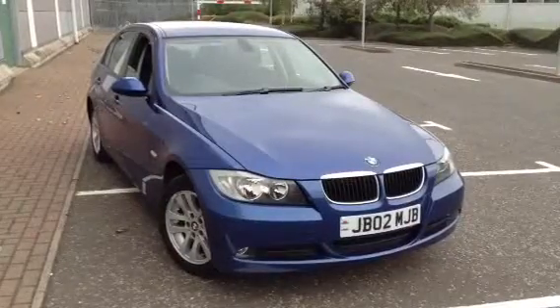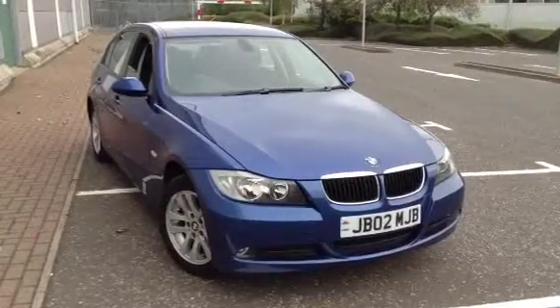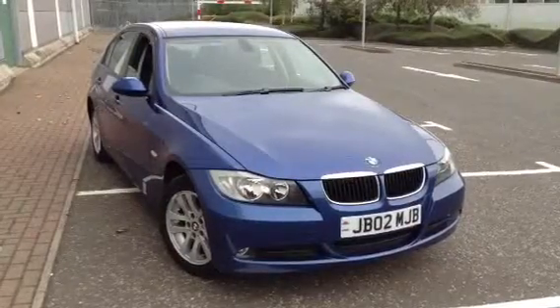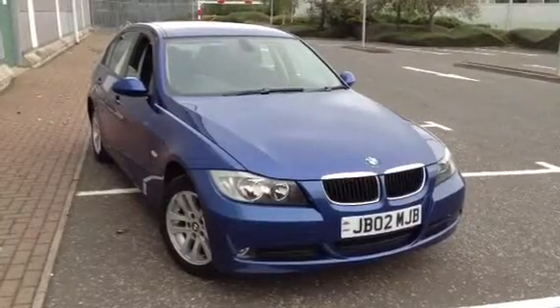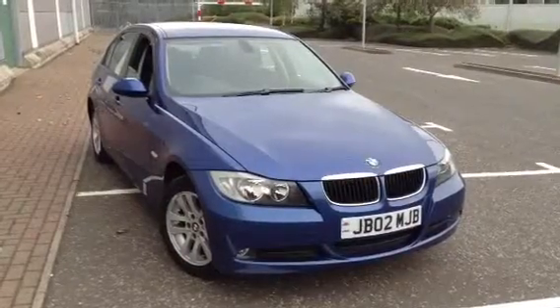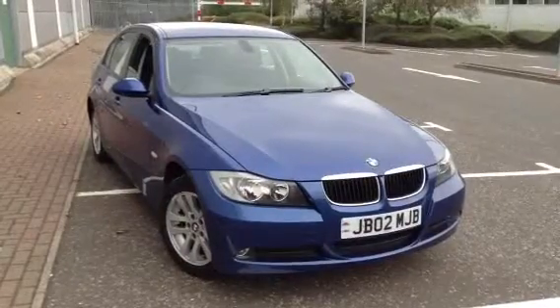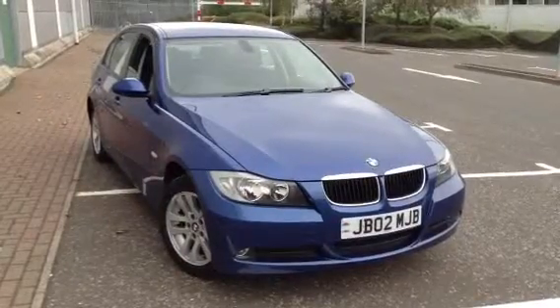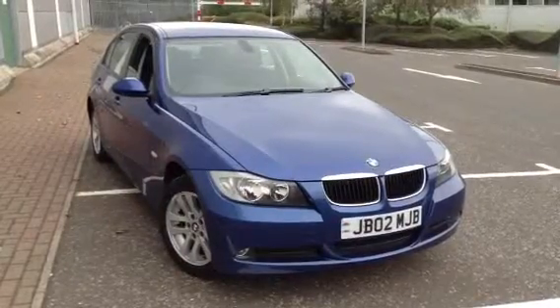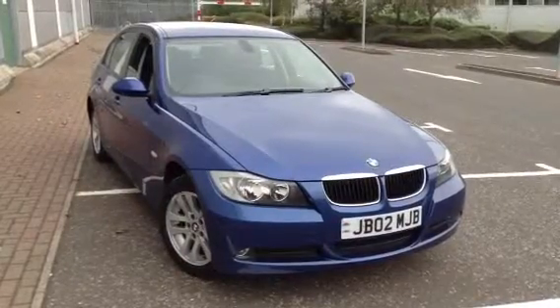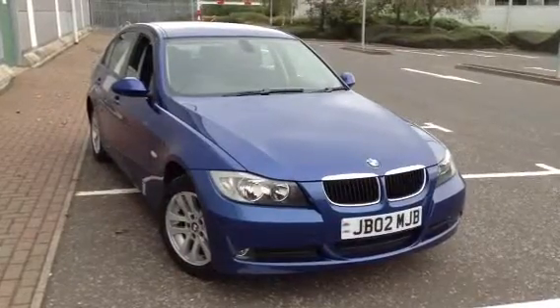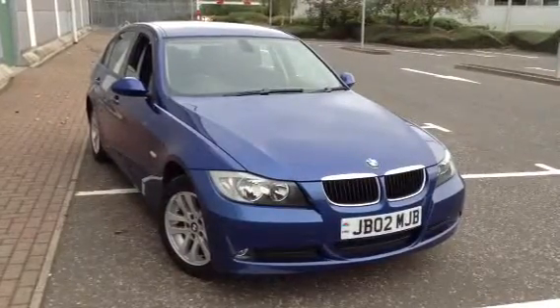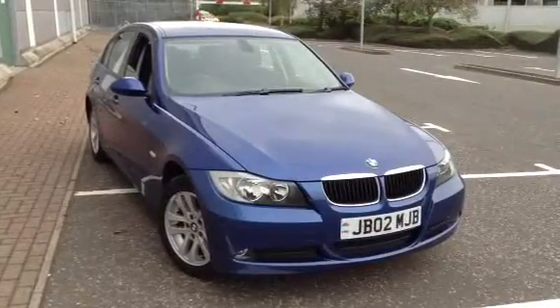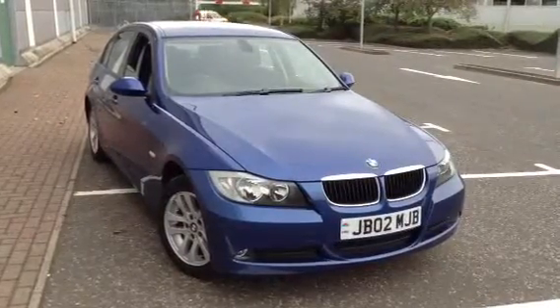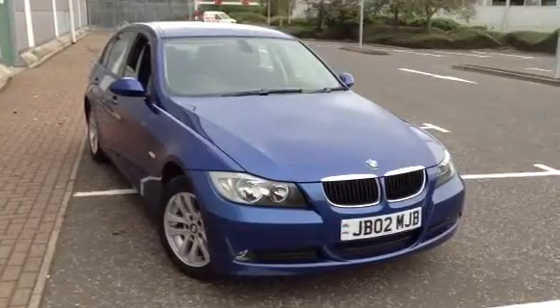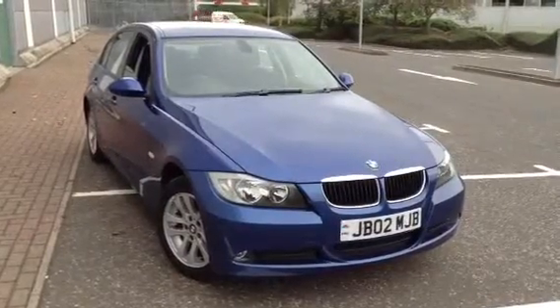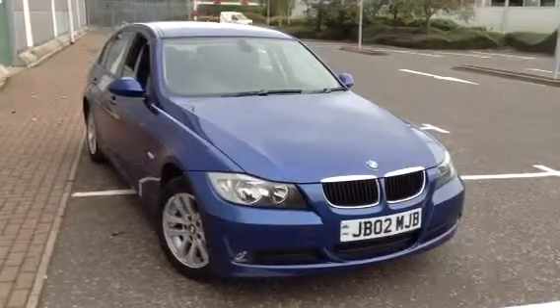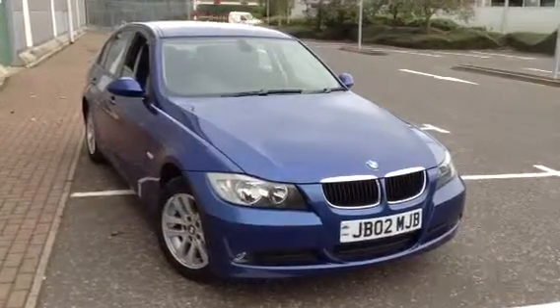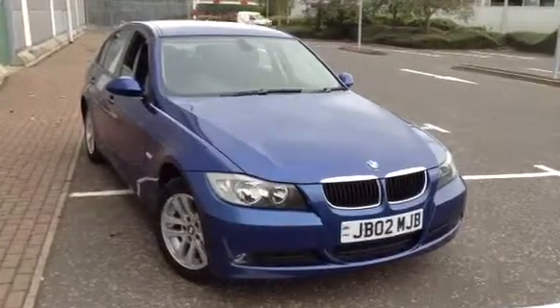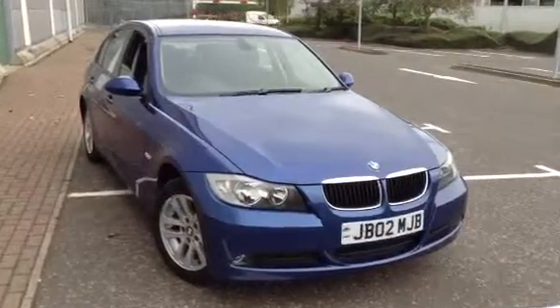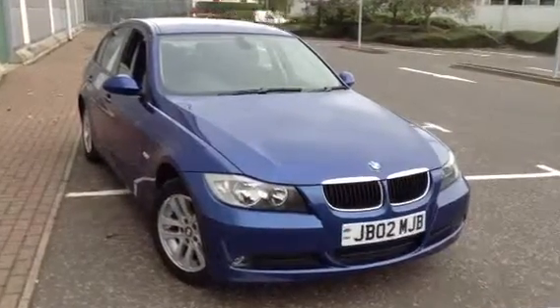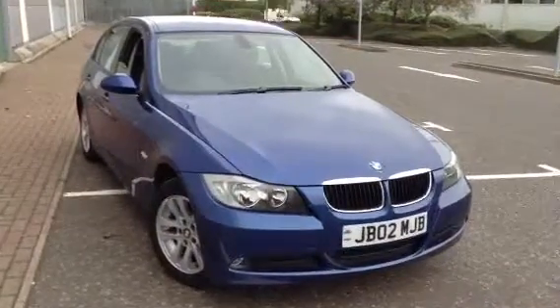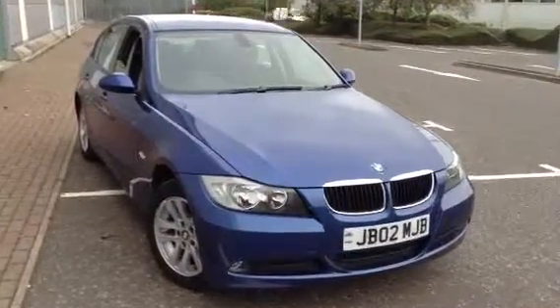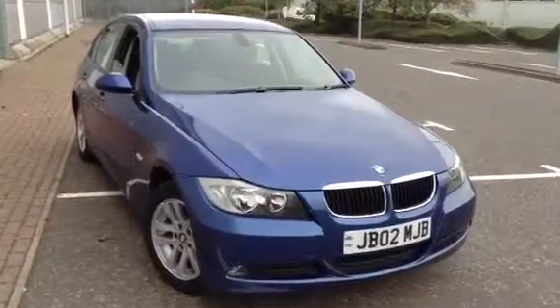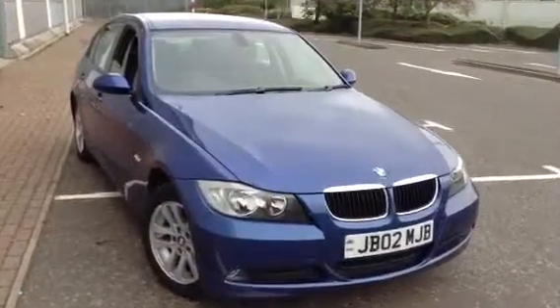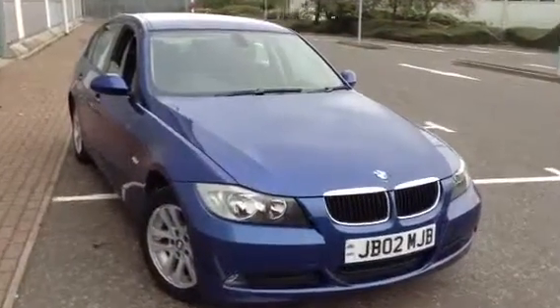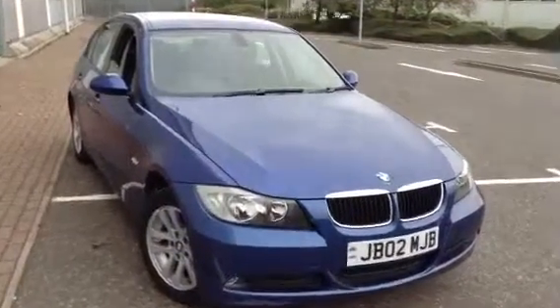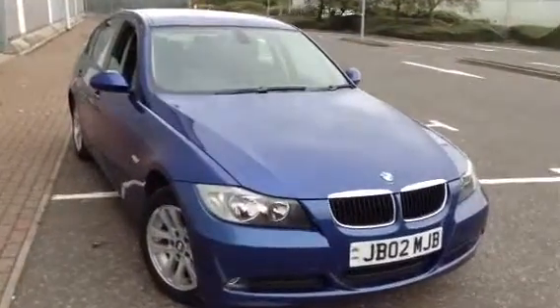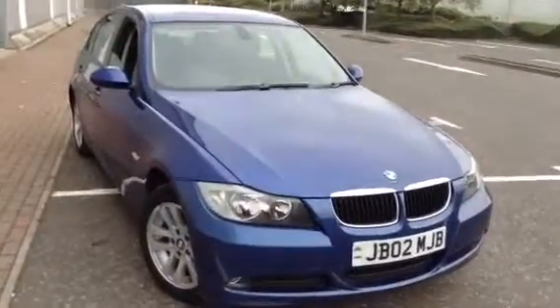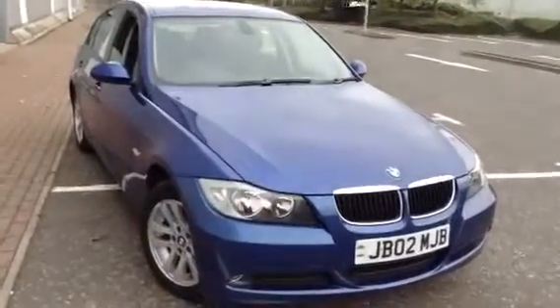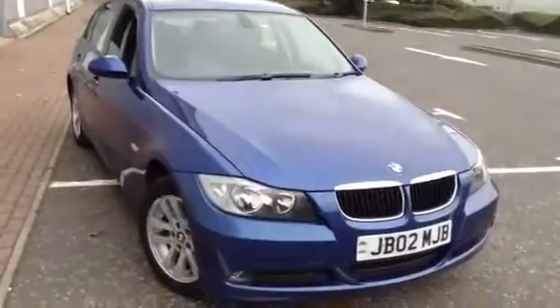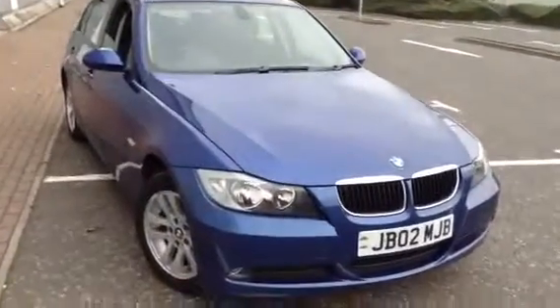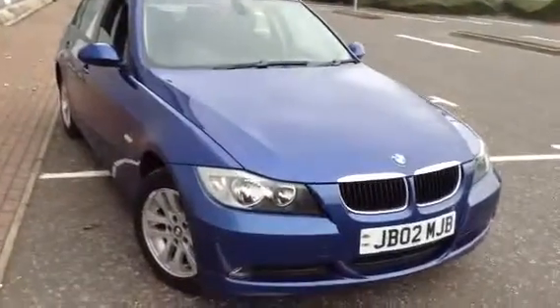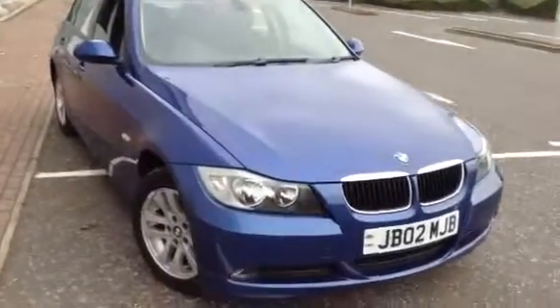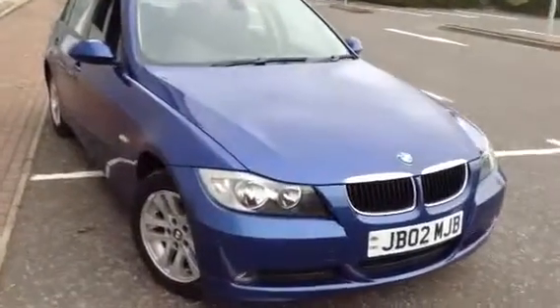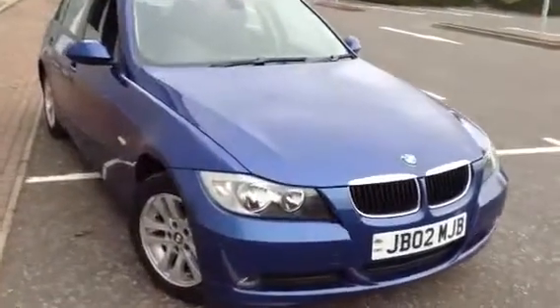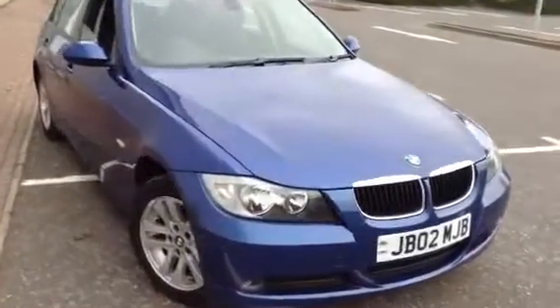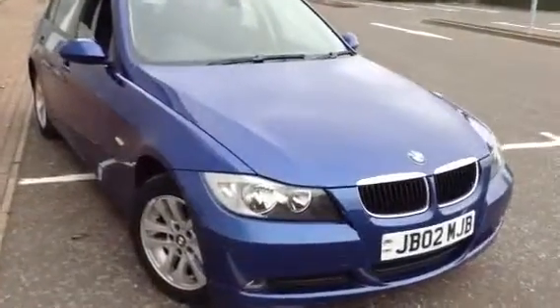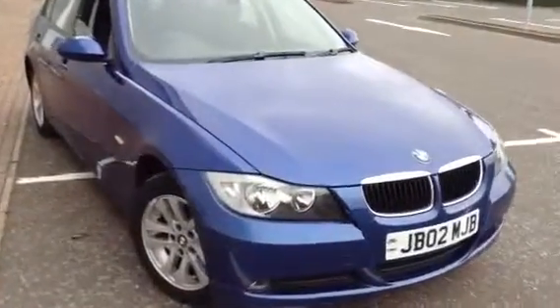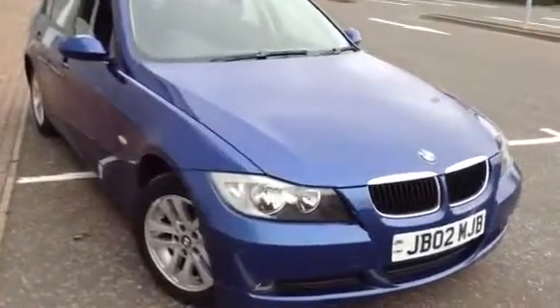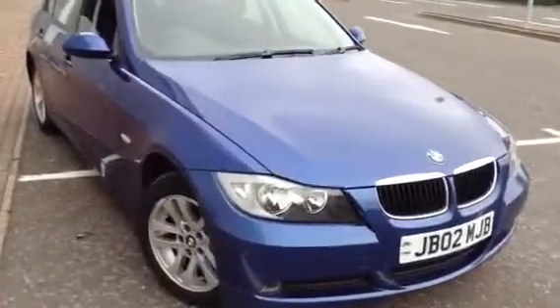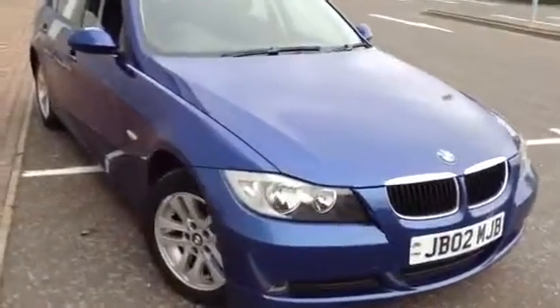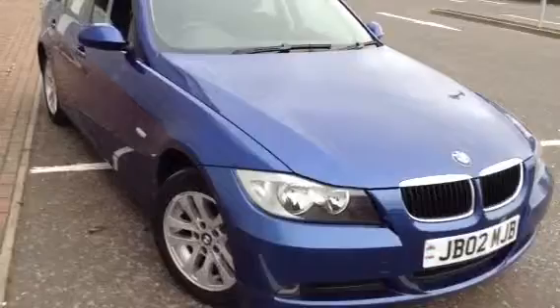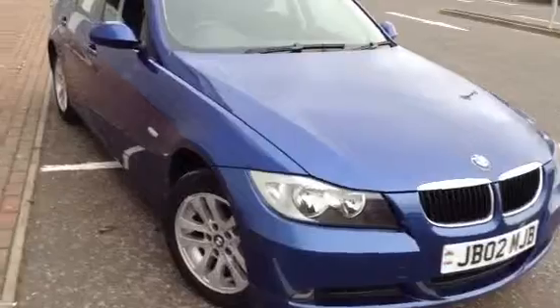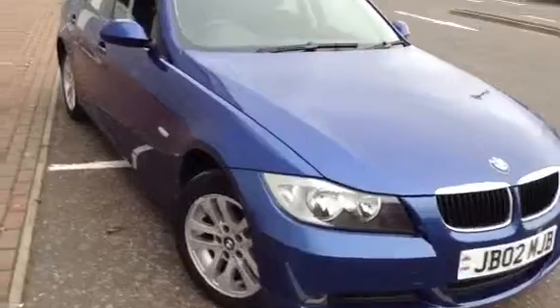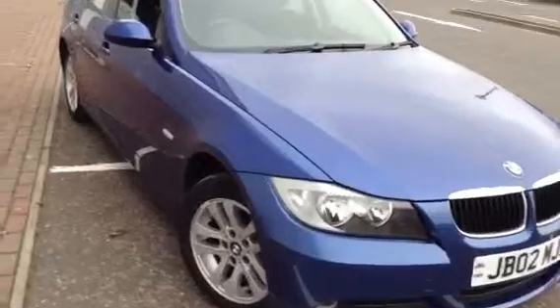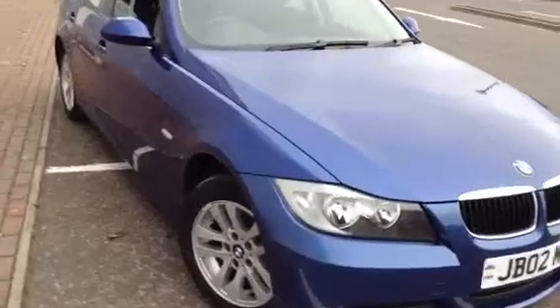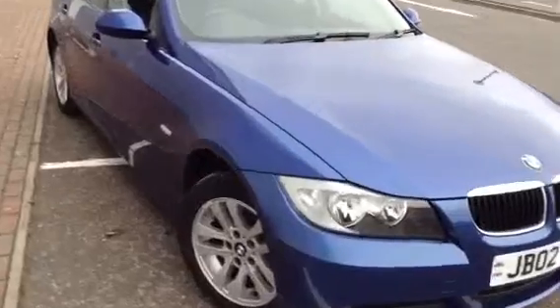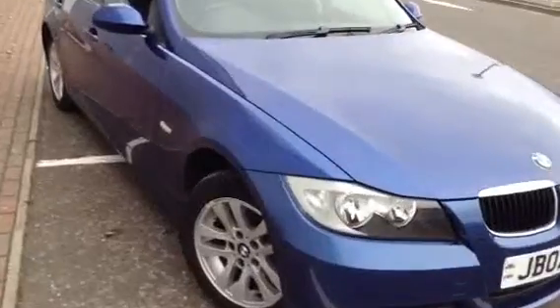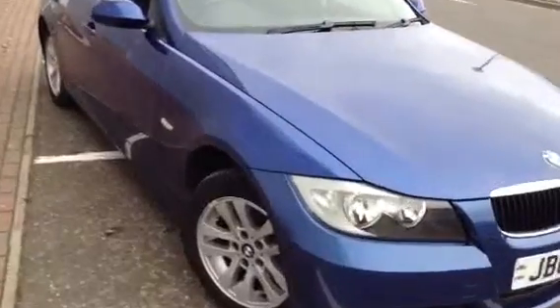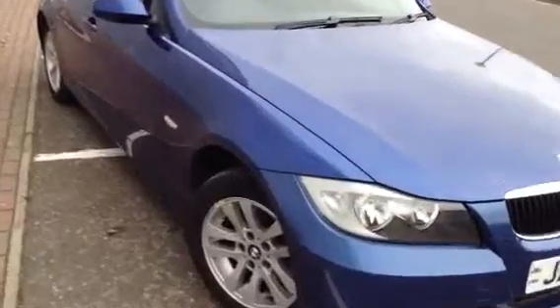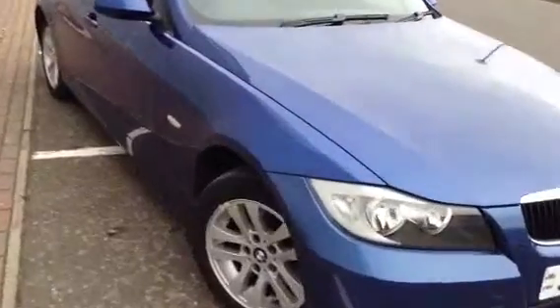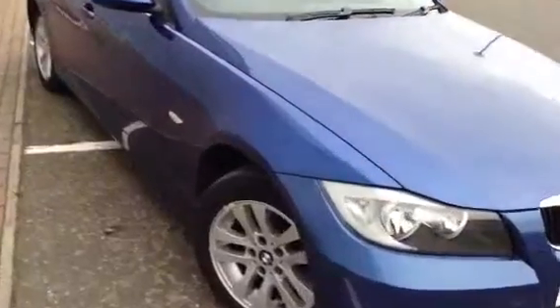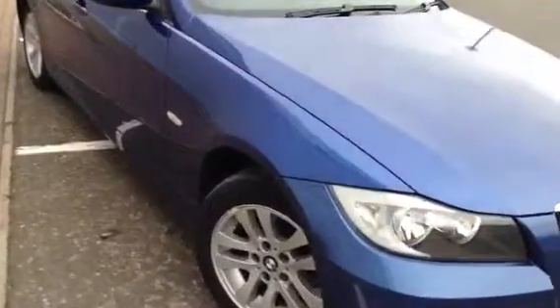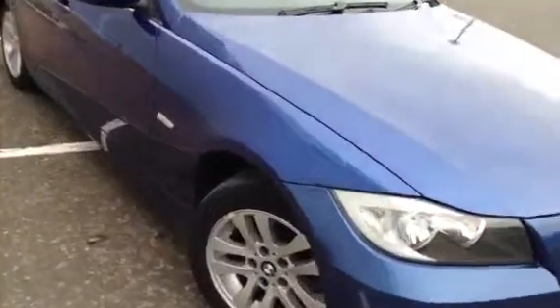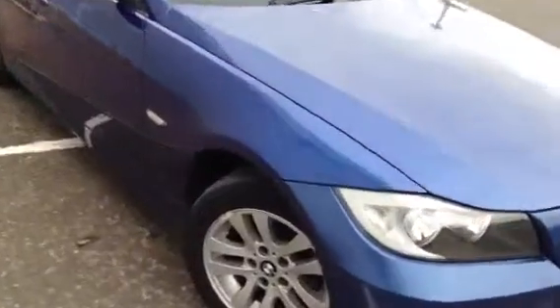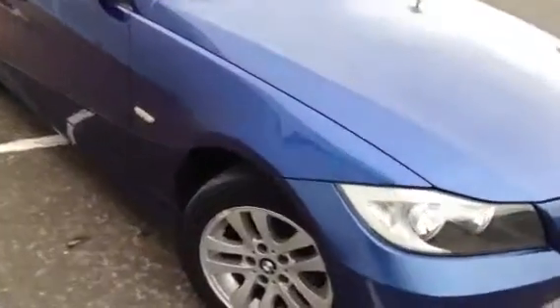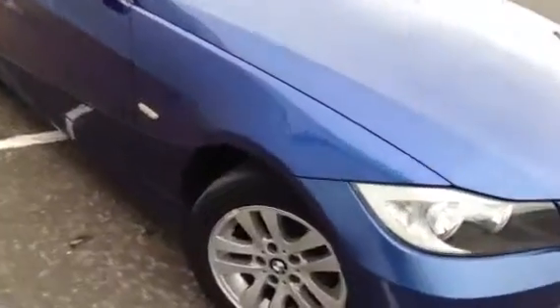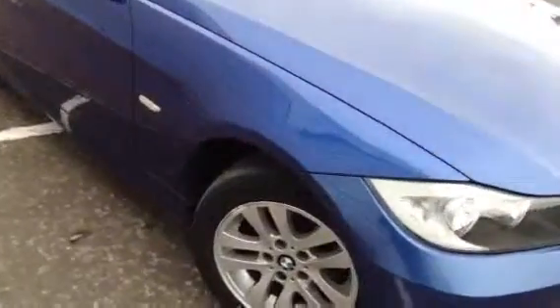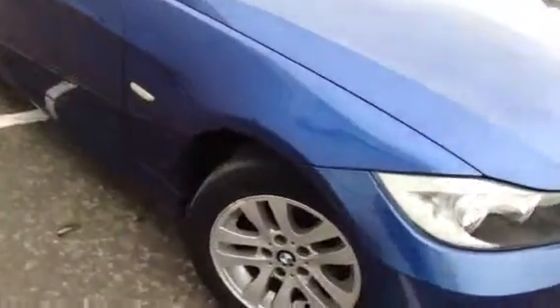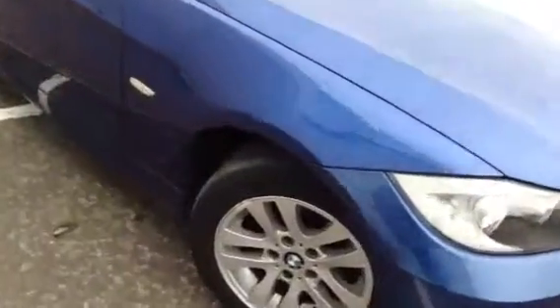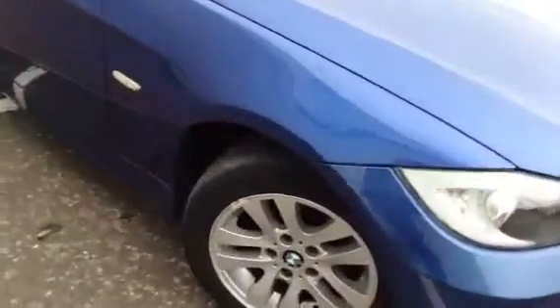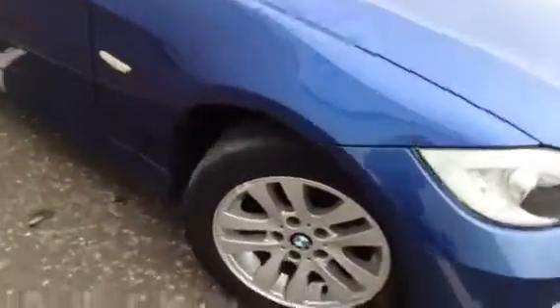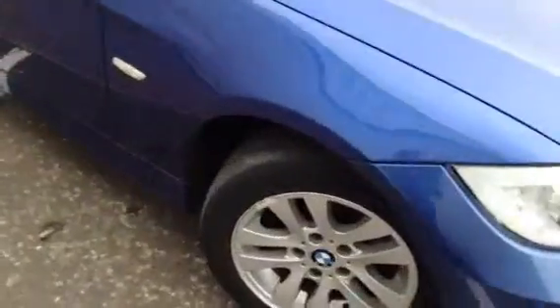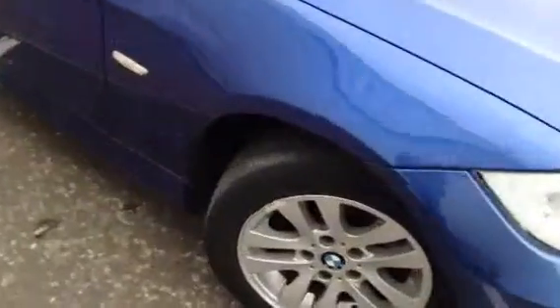Here we have a 2007 BMW 318 petrol in Montego Blue. It's a good looking car for this age.